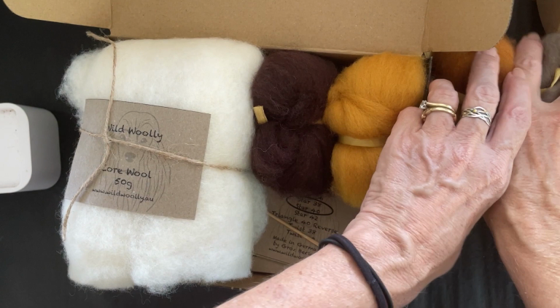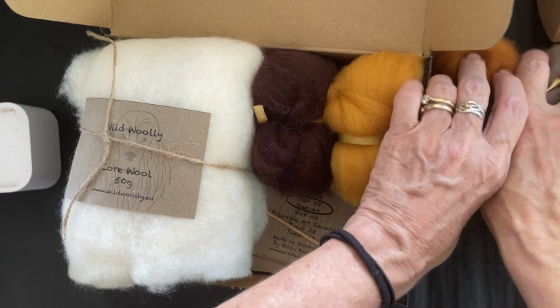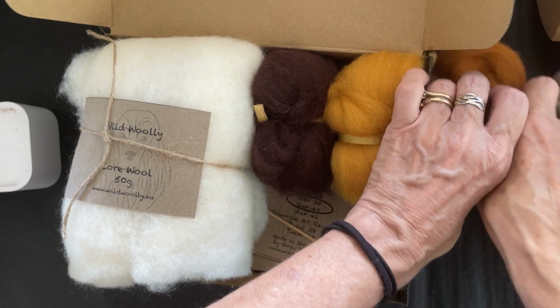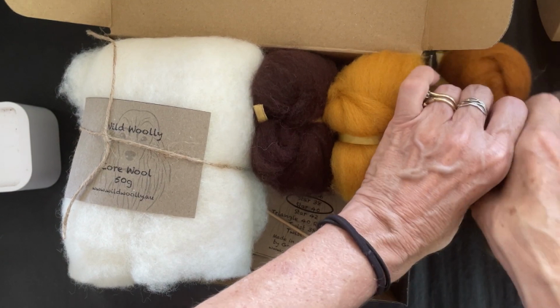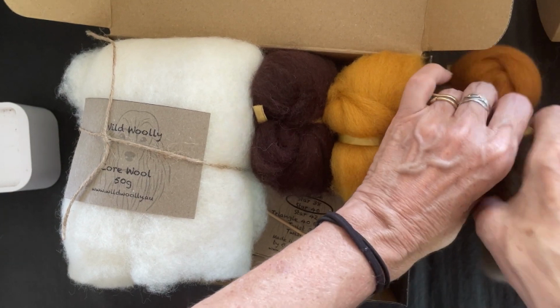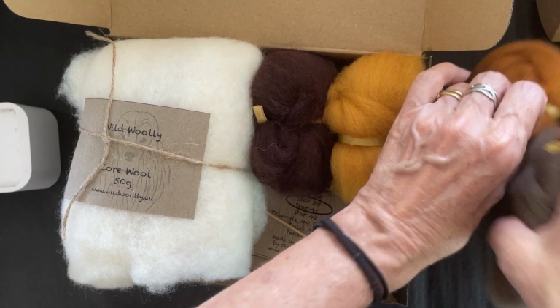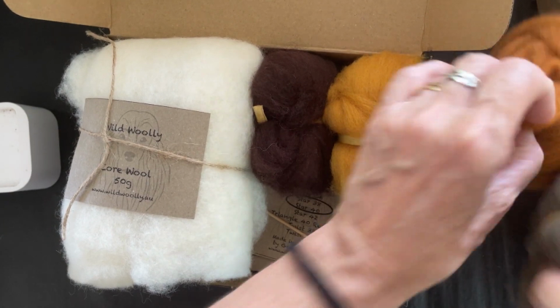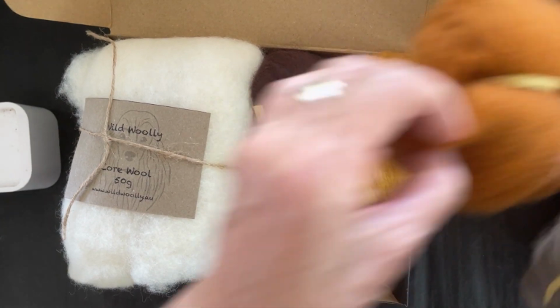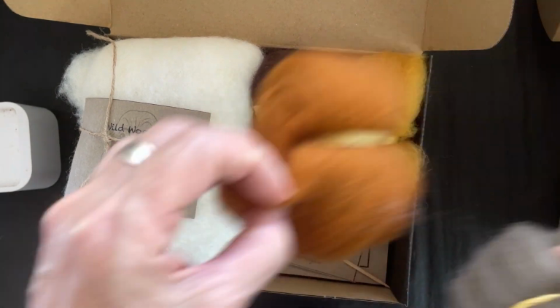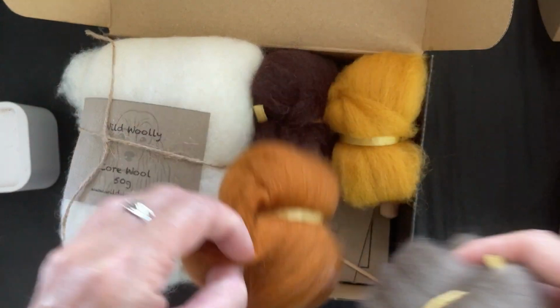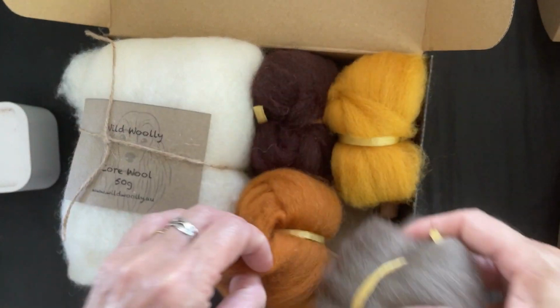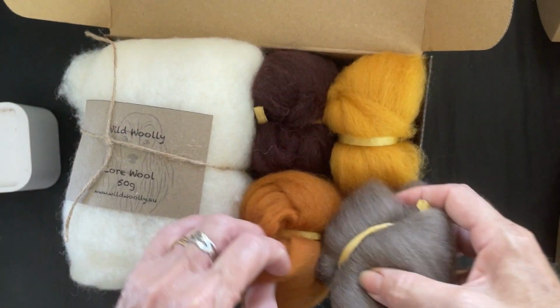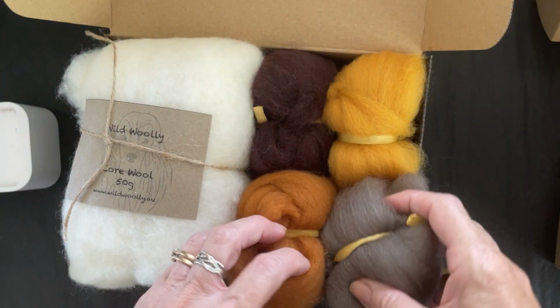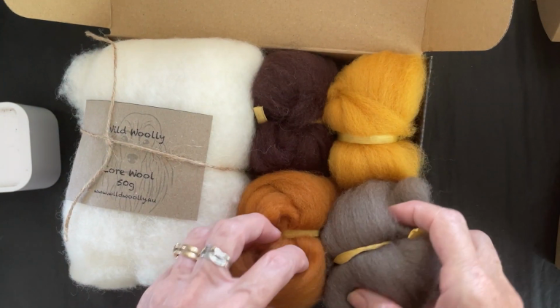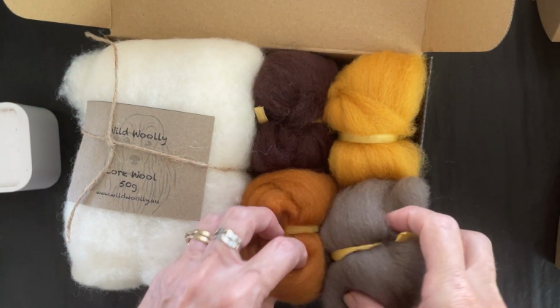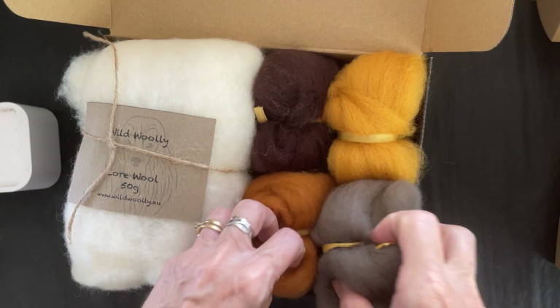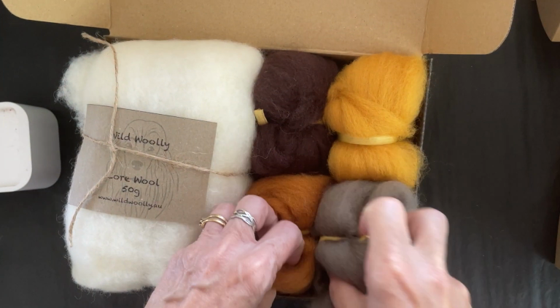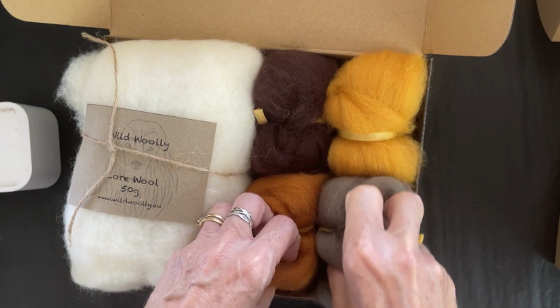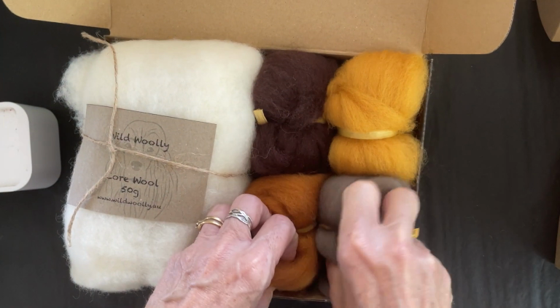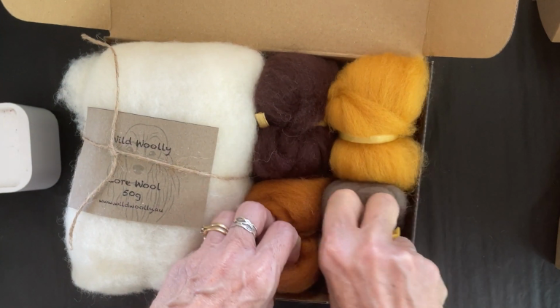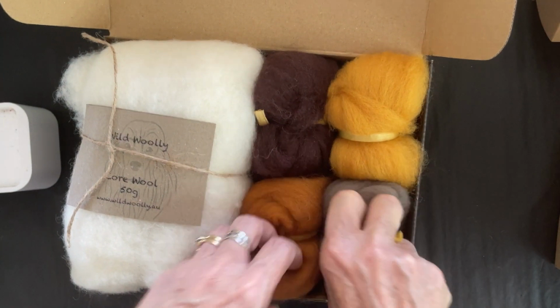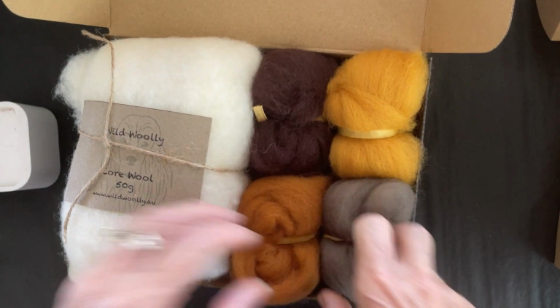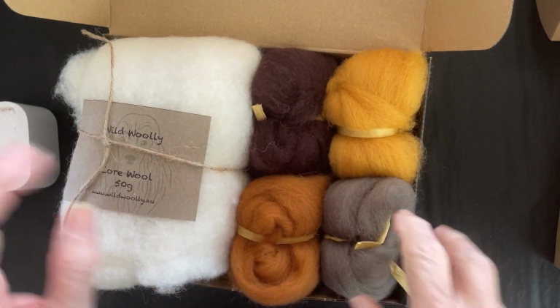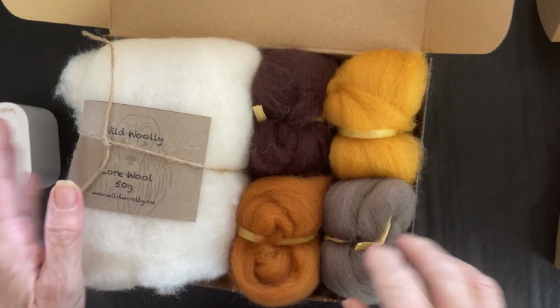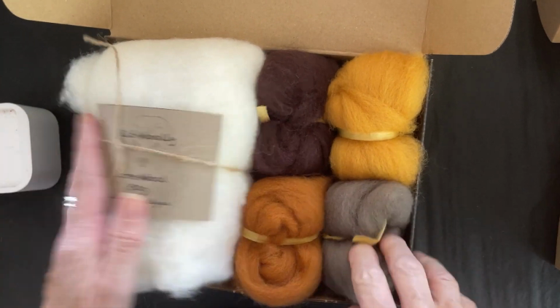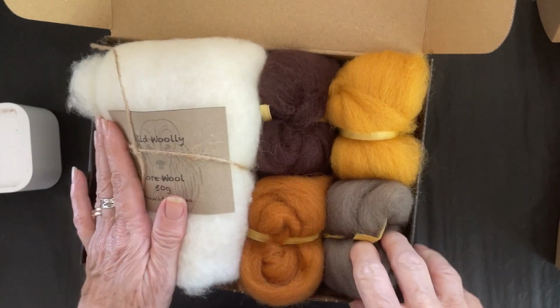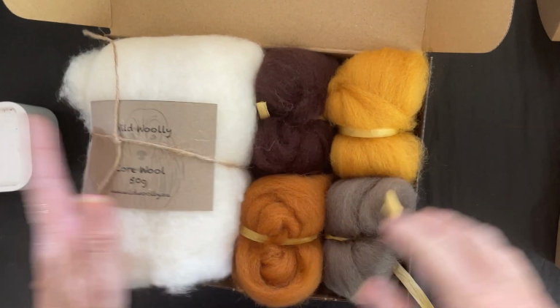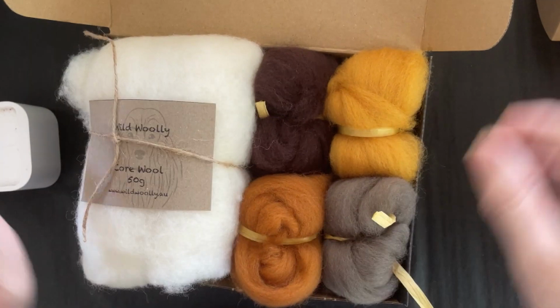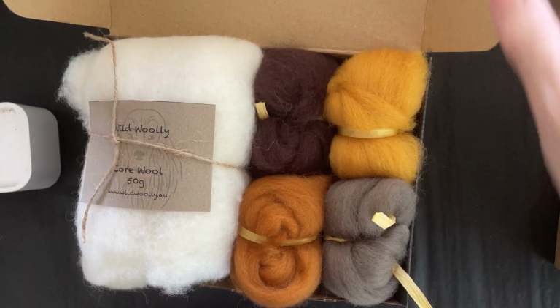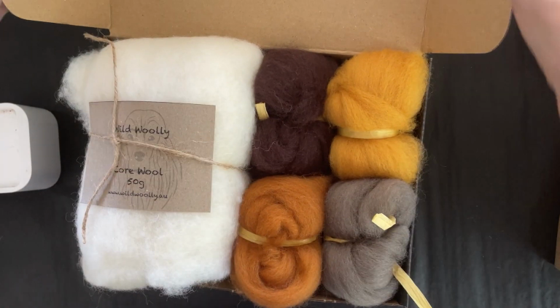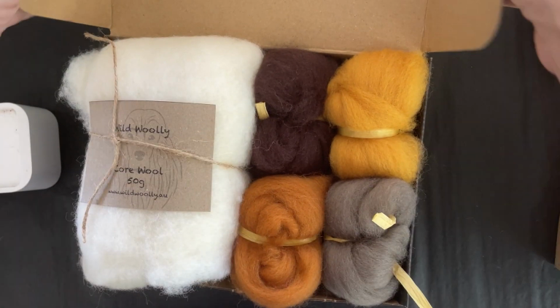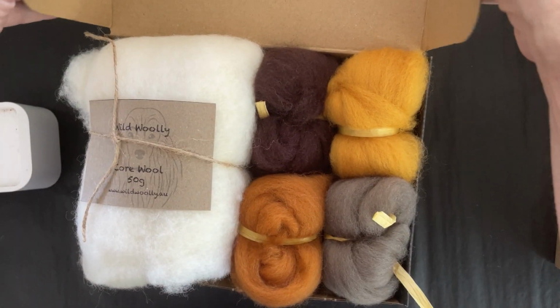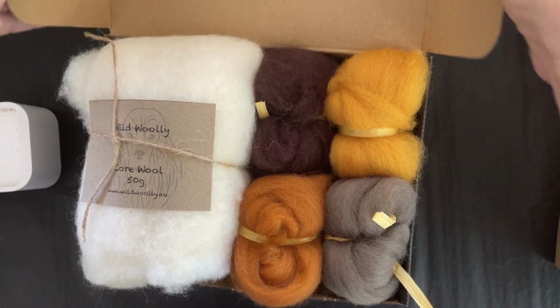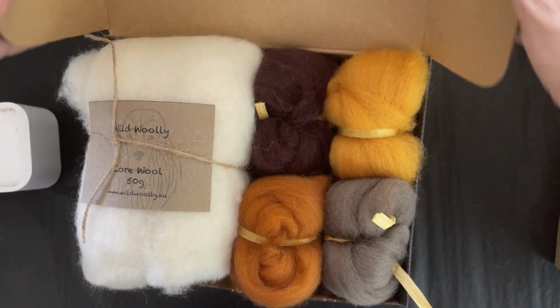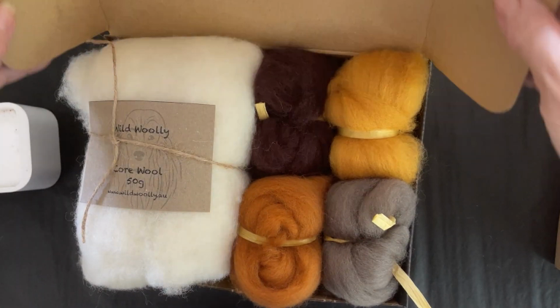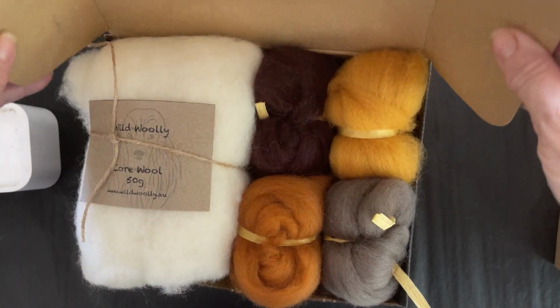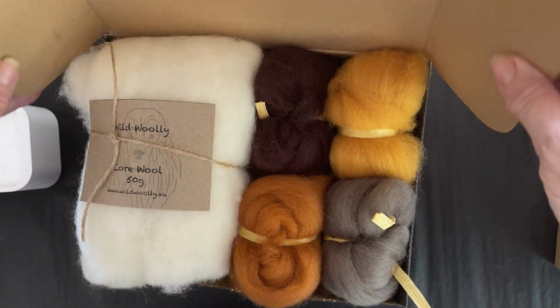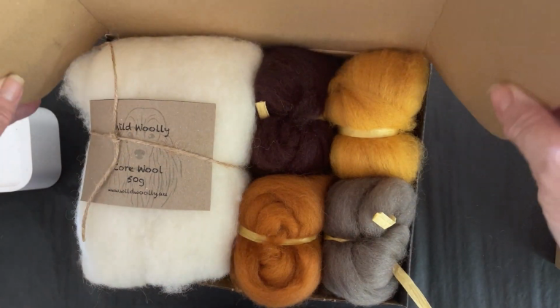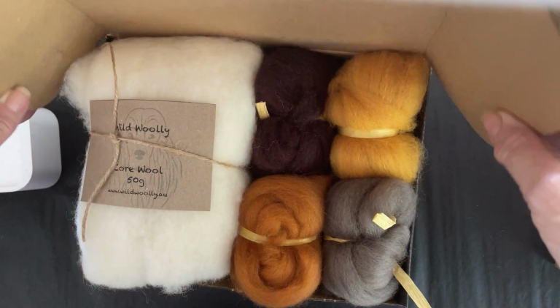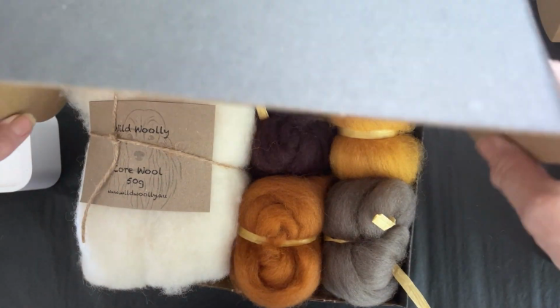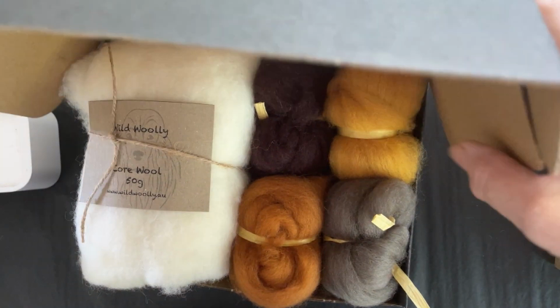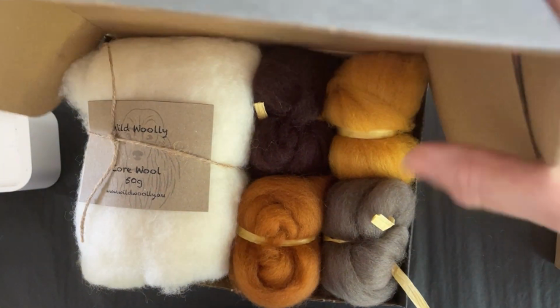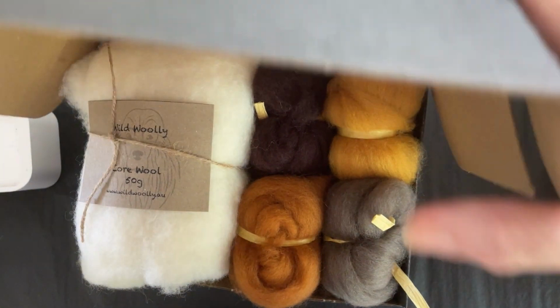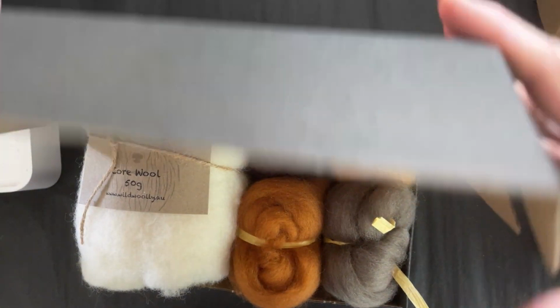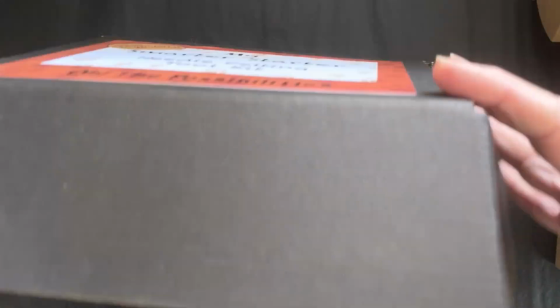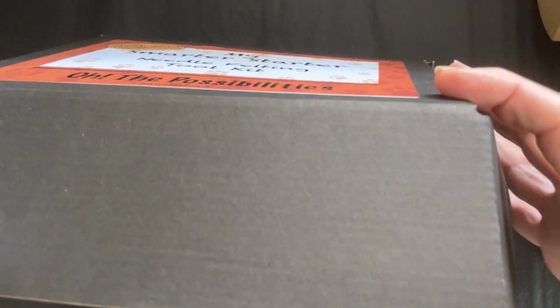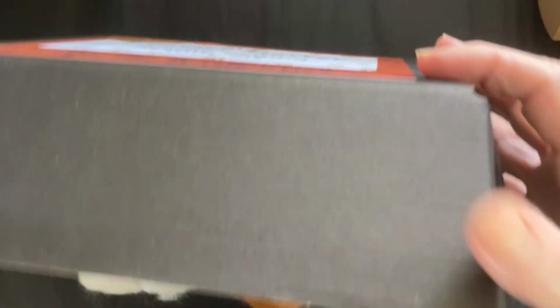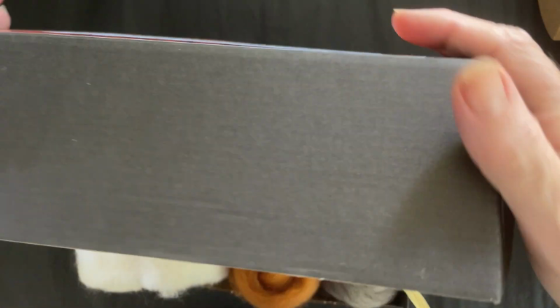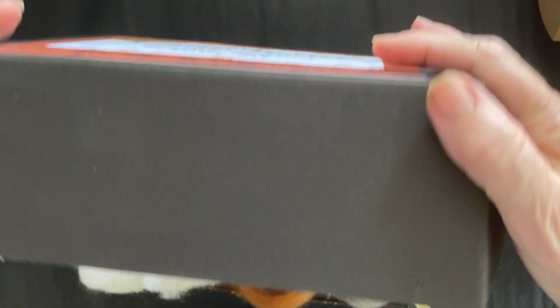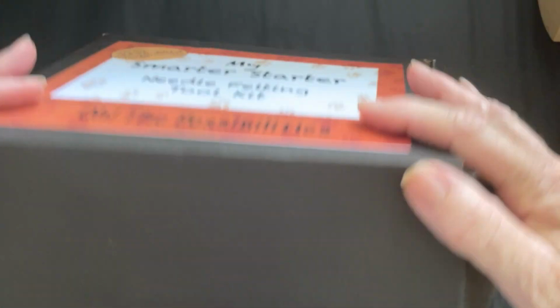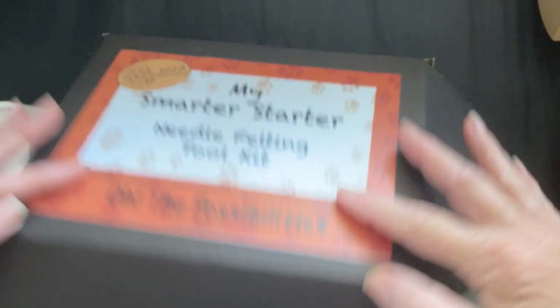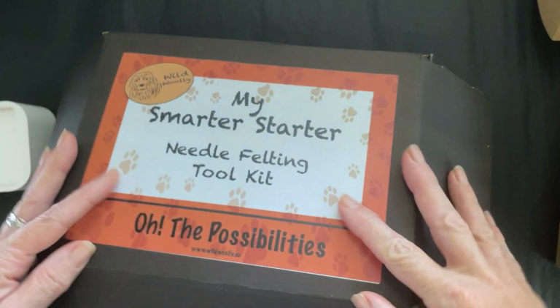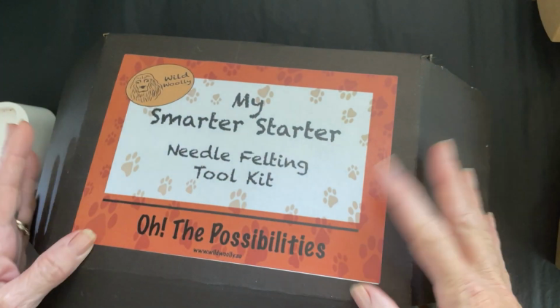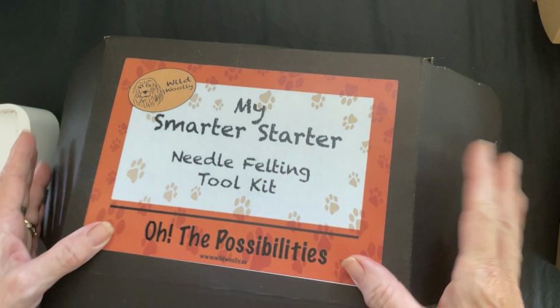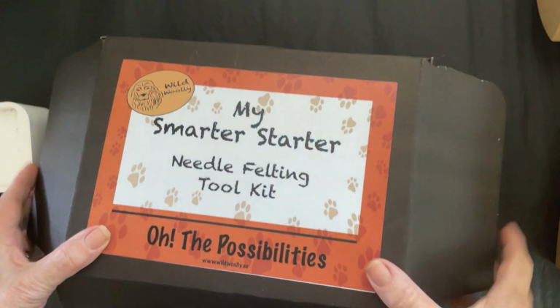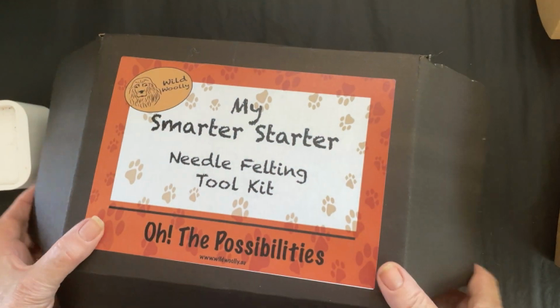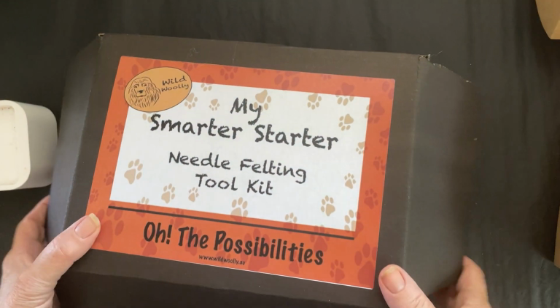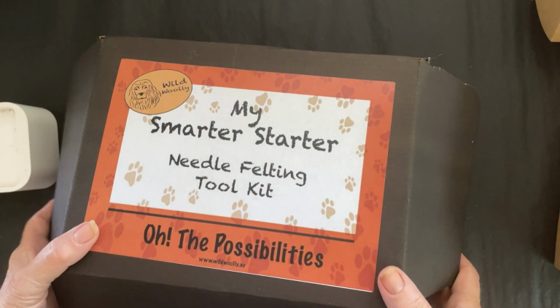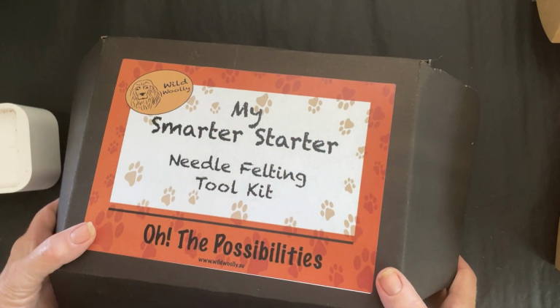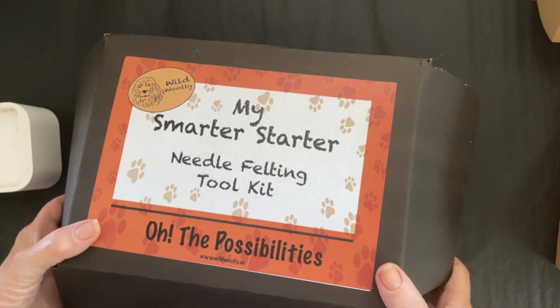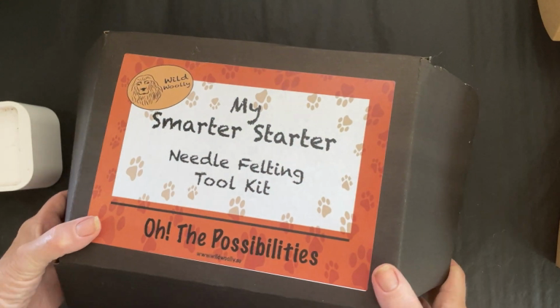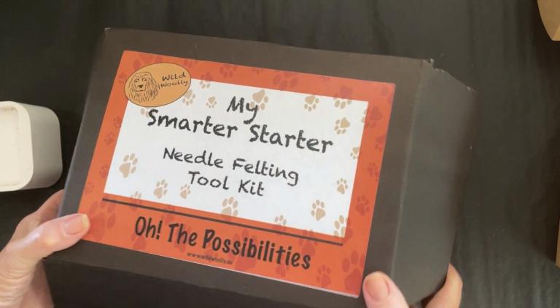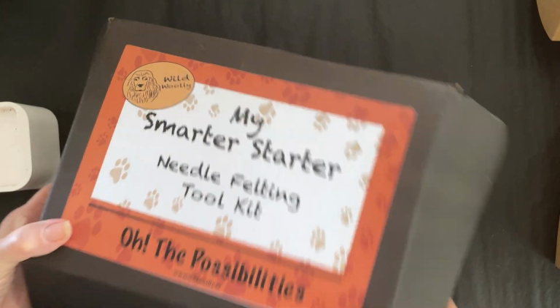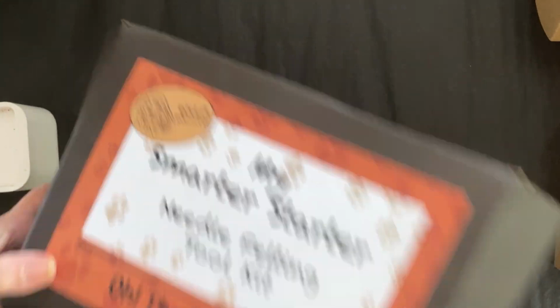So that's what's in your smarter starter kit if you would like to choose your own wools and your own colors — if you know what you're going to make, that's what you would purchase.